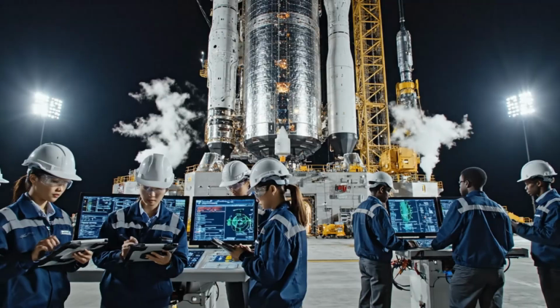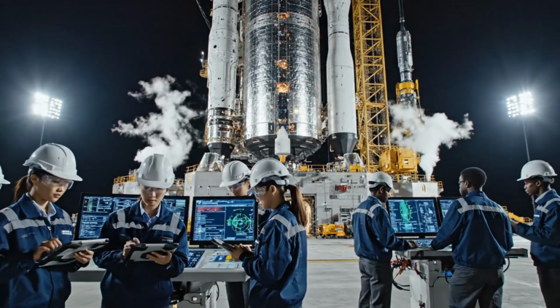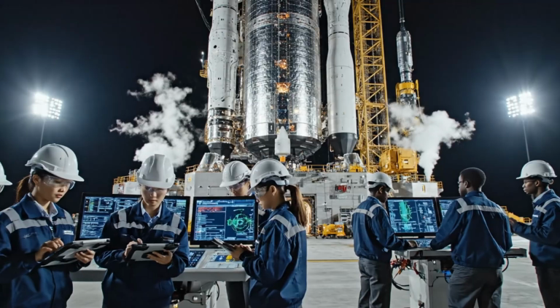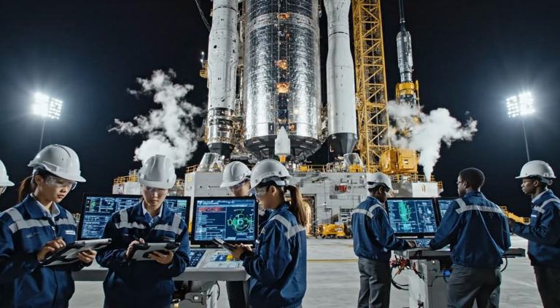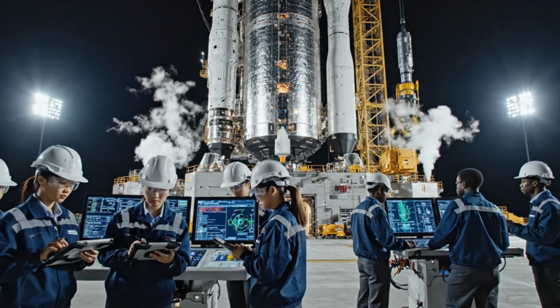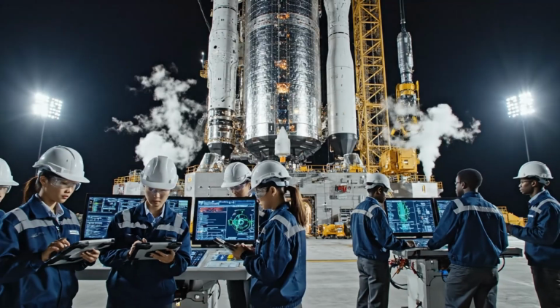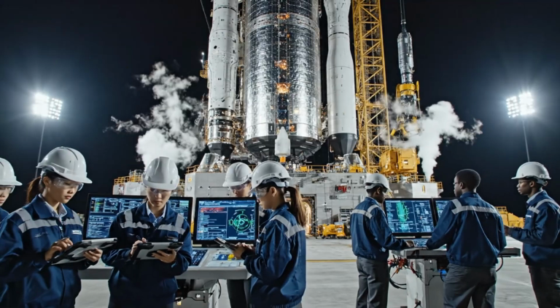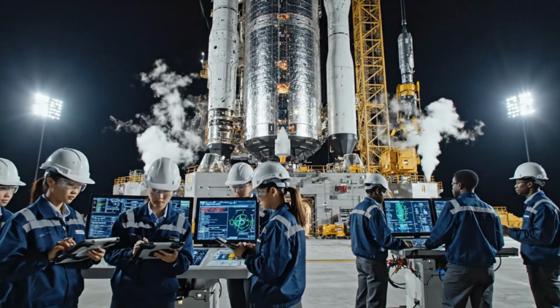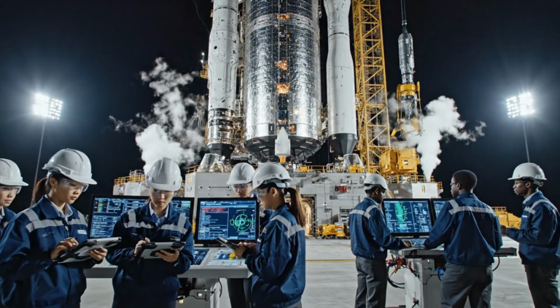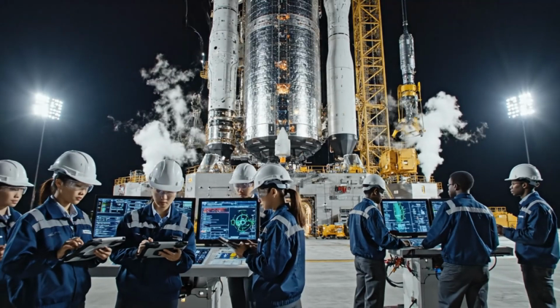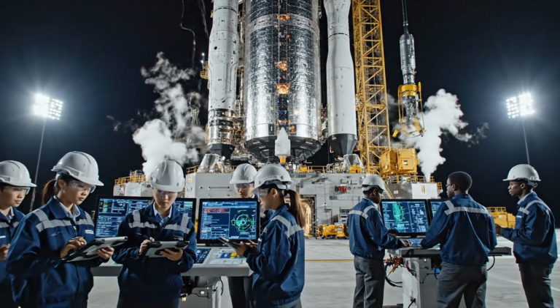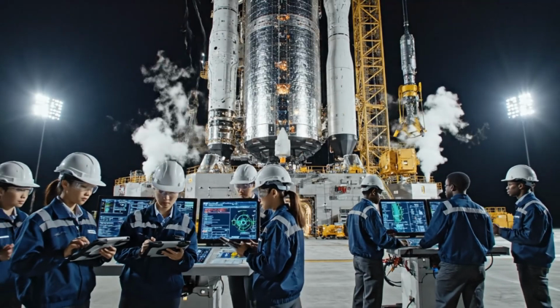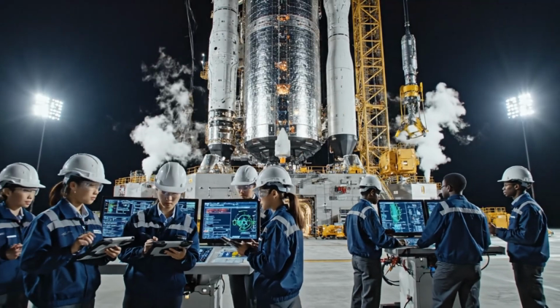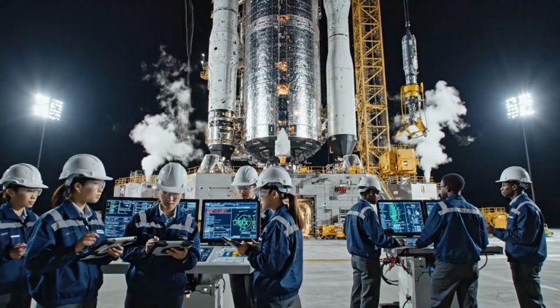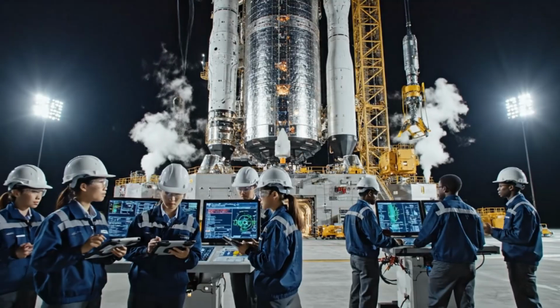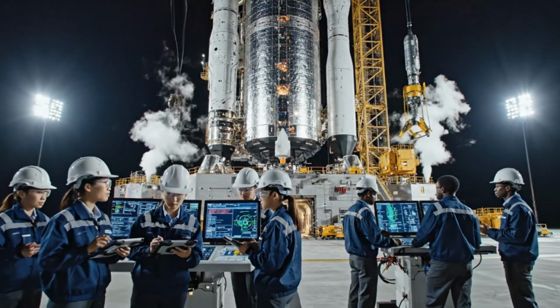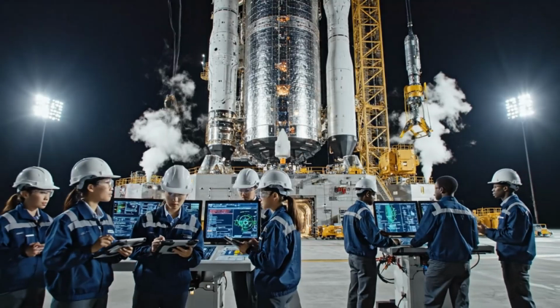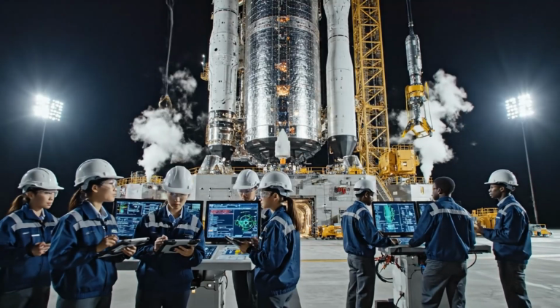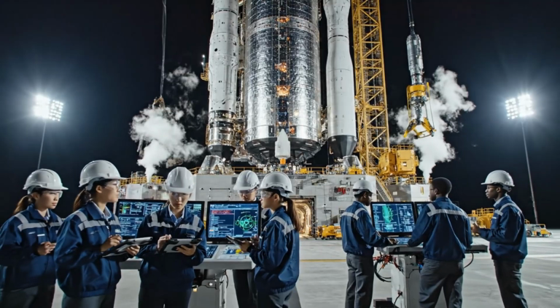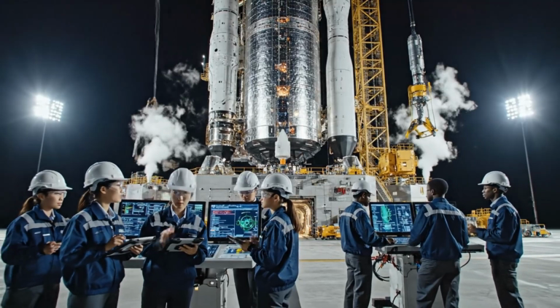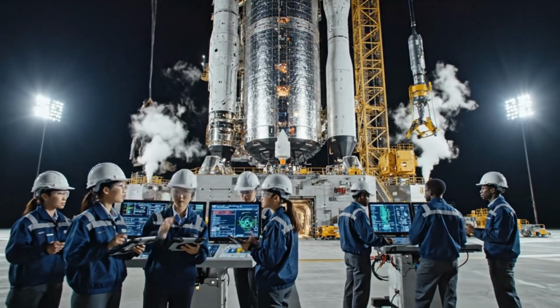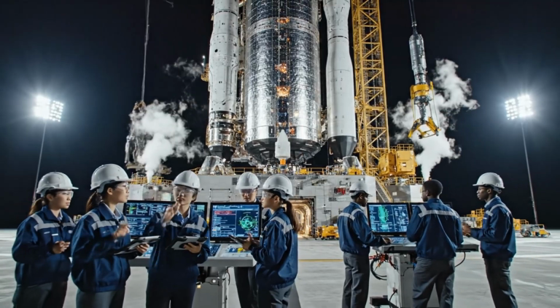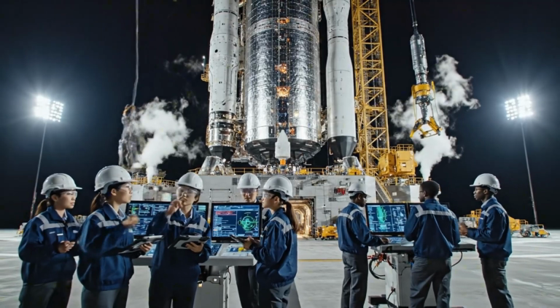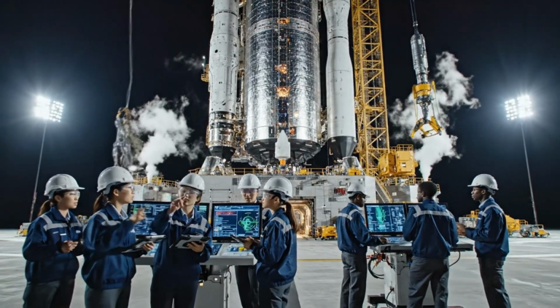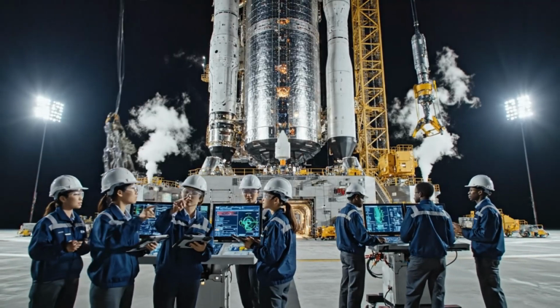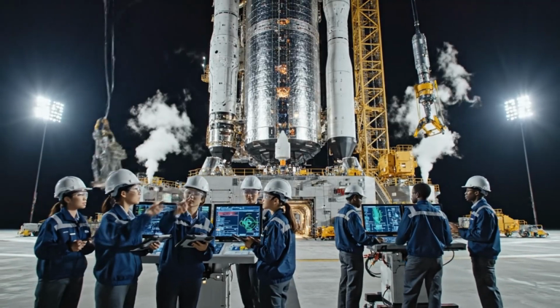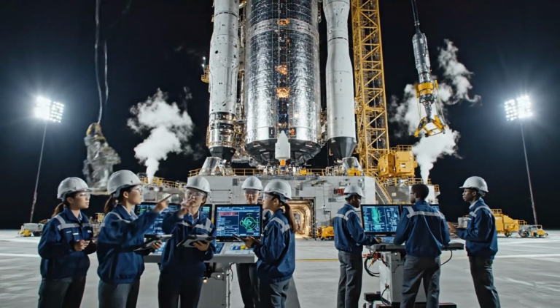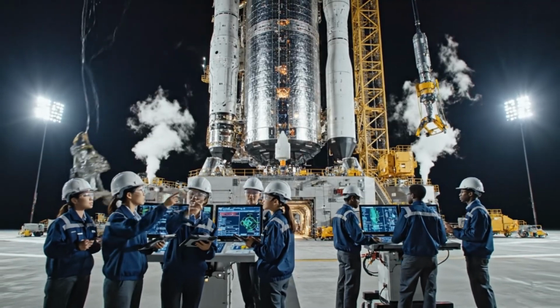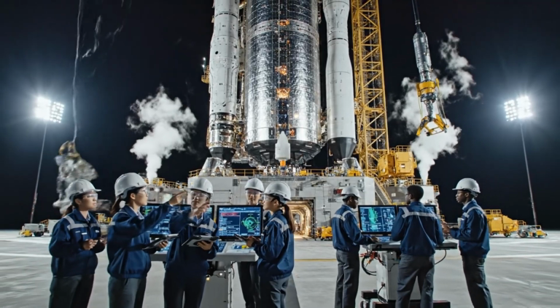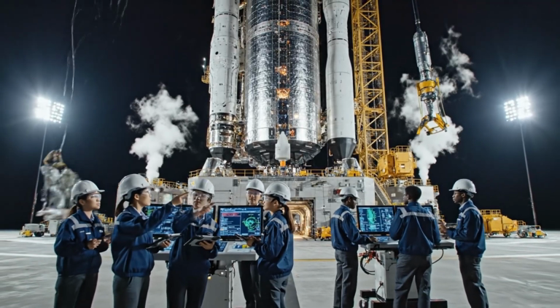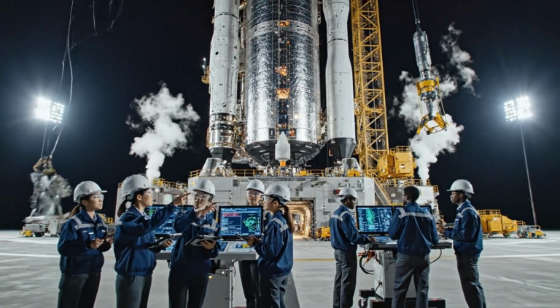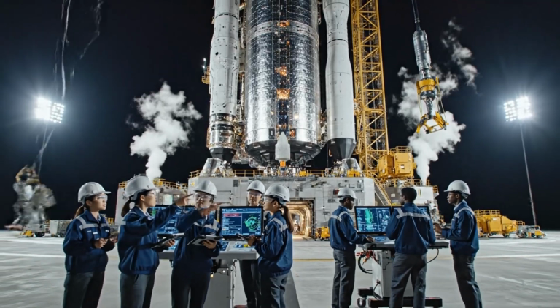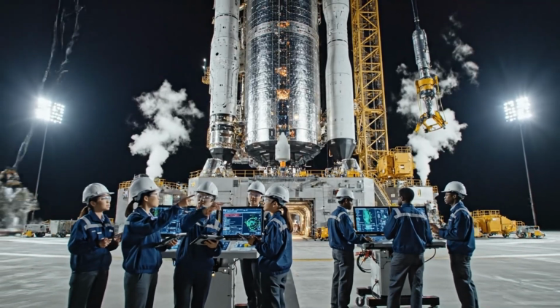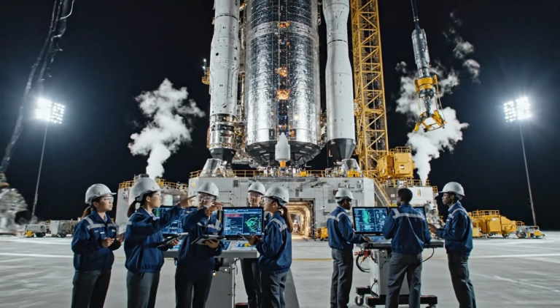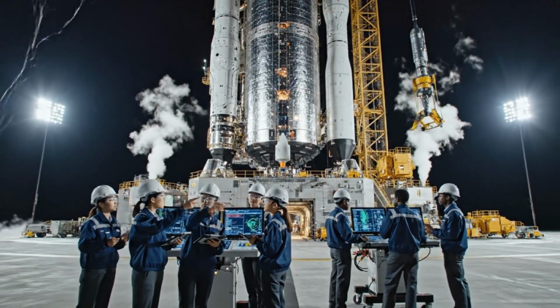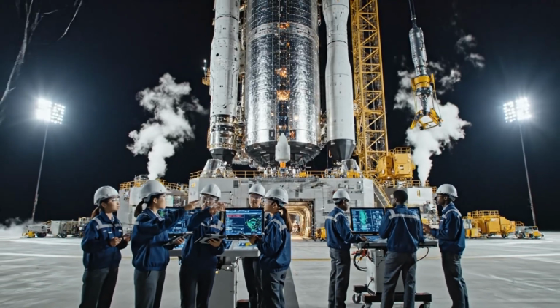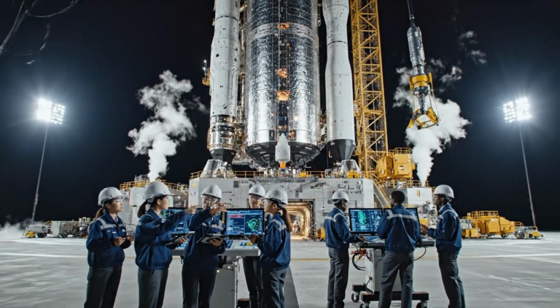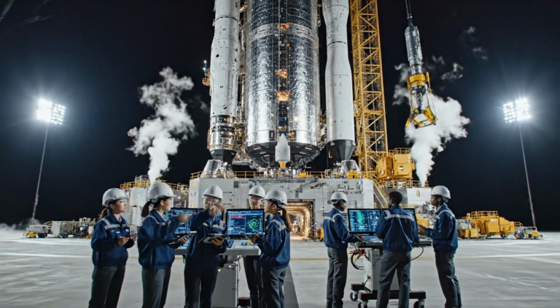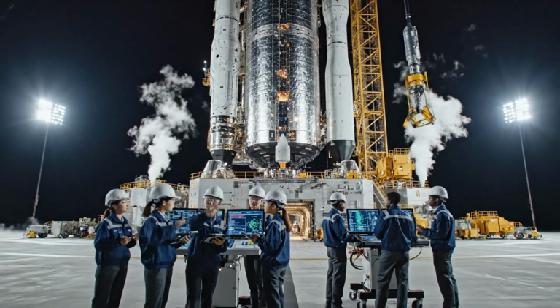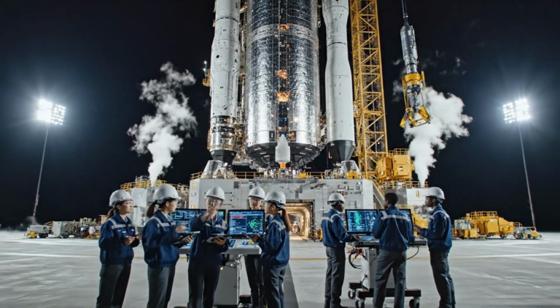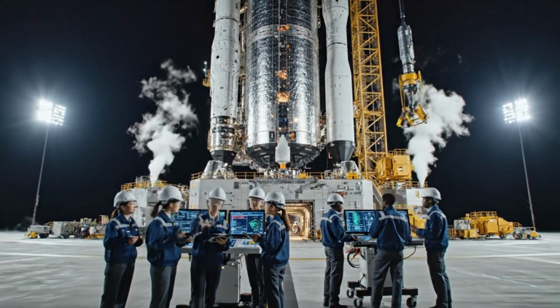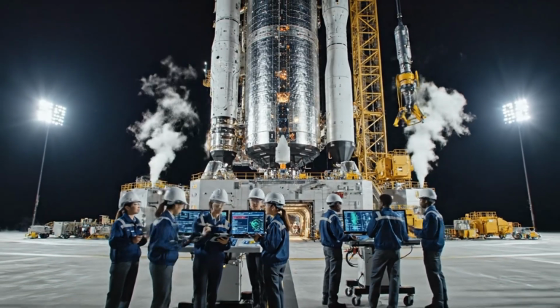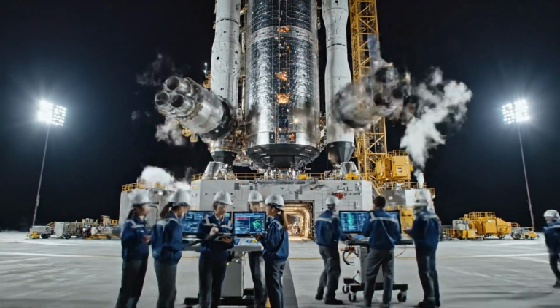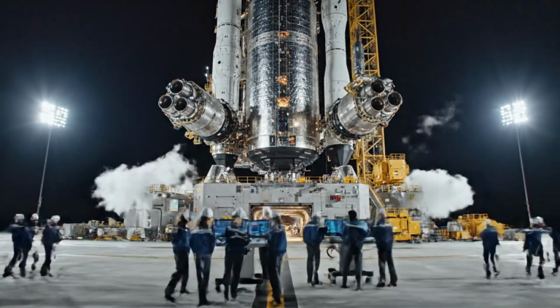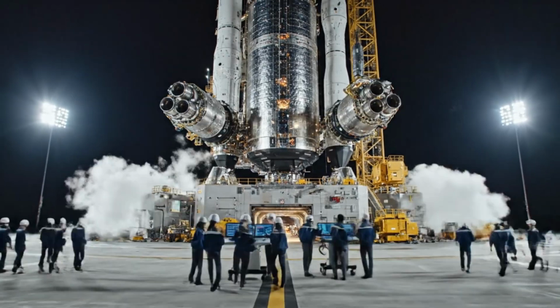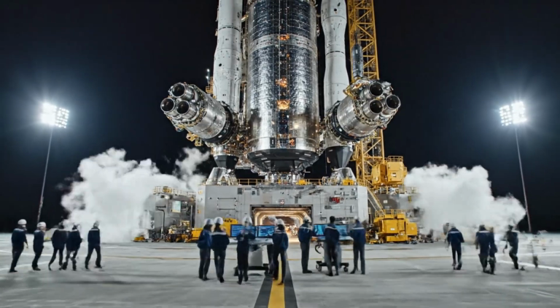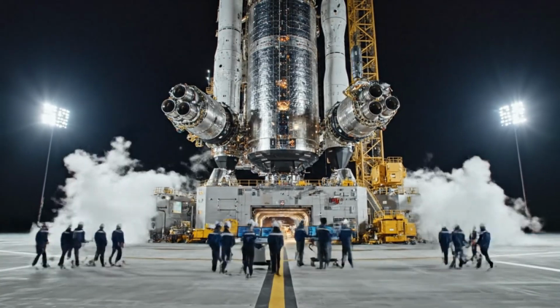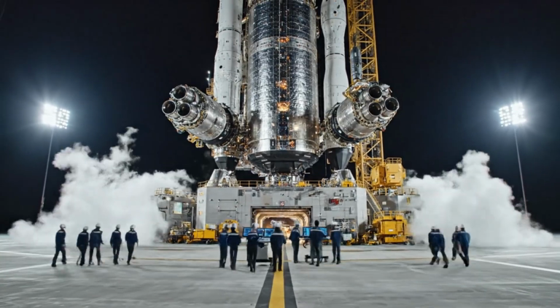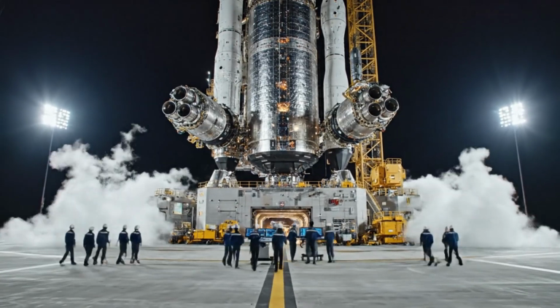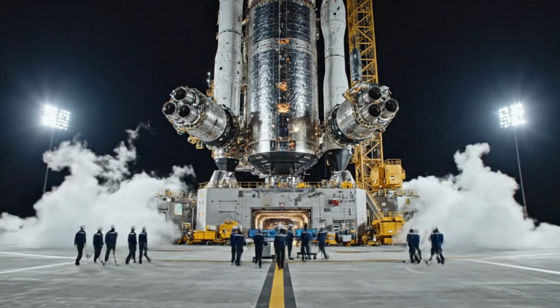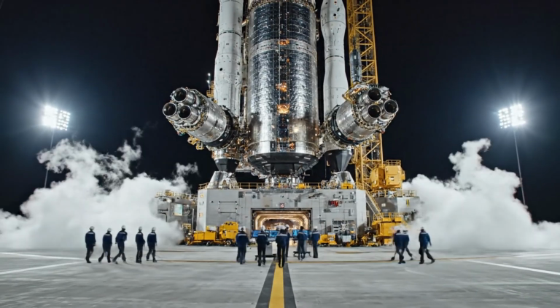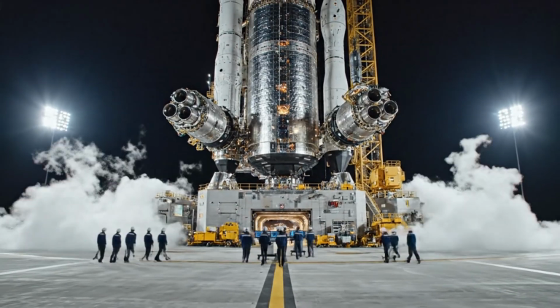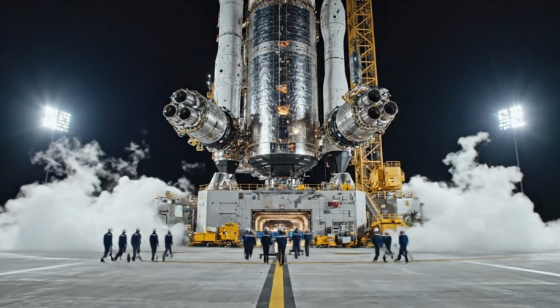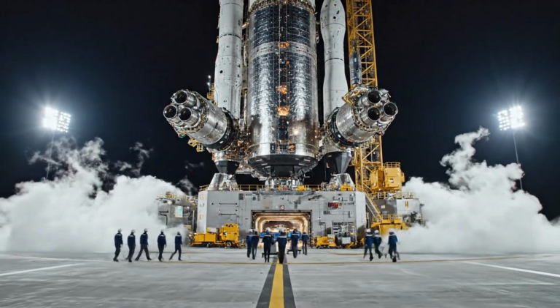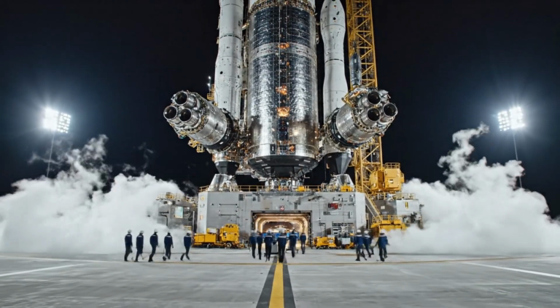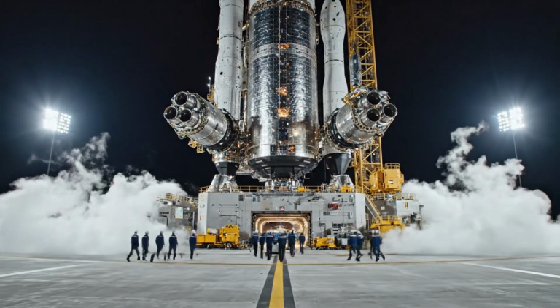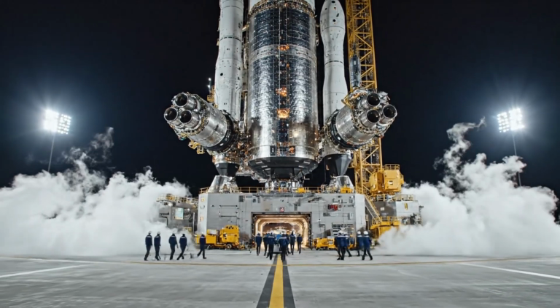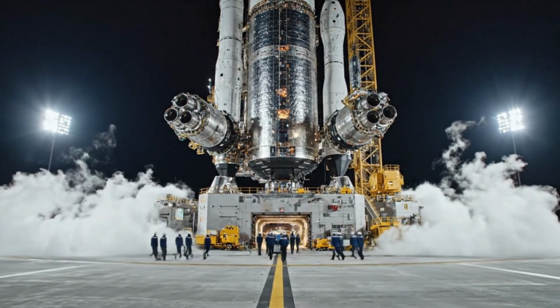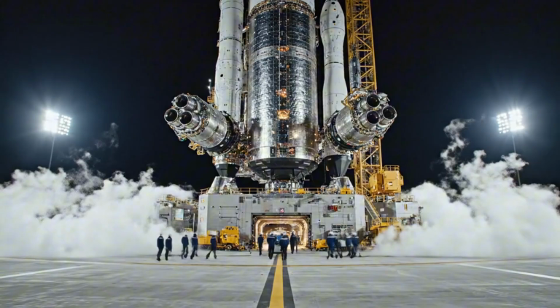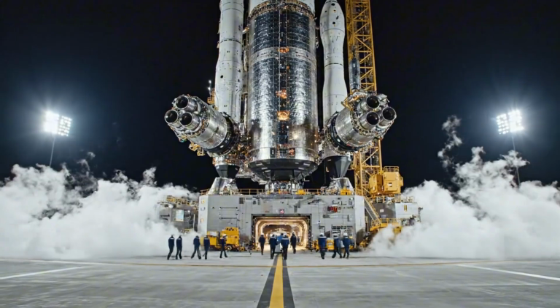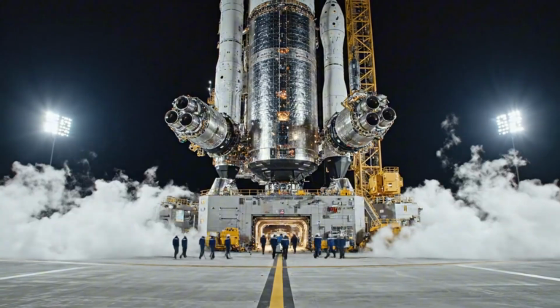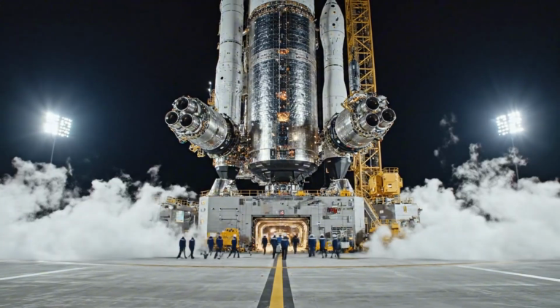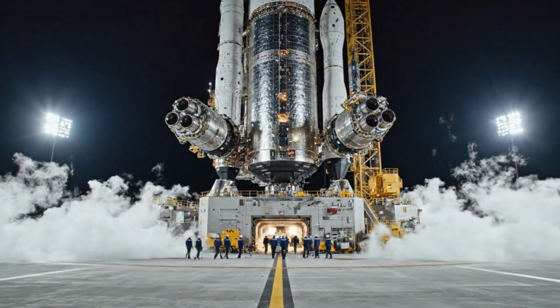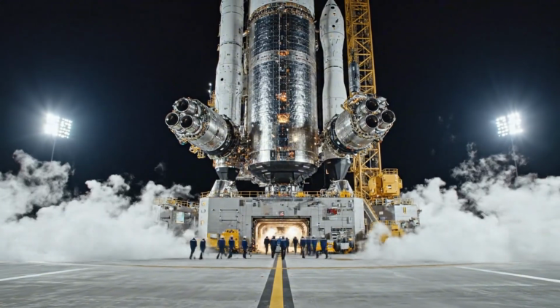Tank pressure is stable, we are proceeding with the propellant load sequence. Copy that. Retracting the T-zero umbilical now.